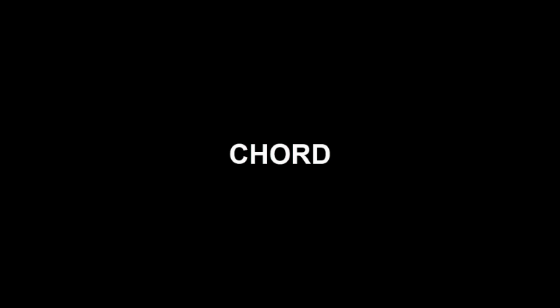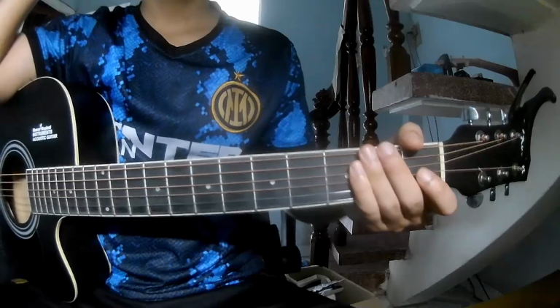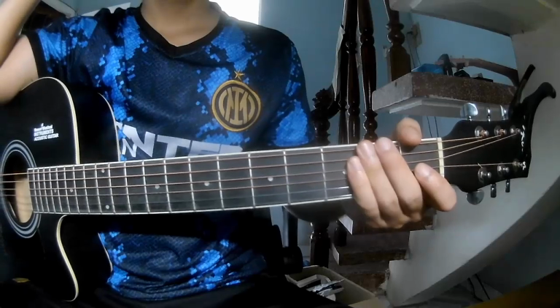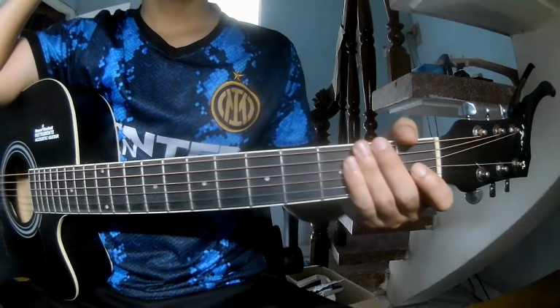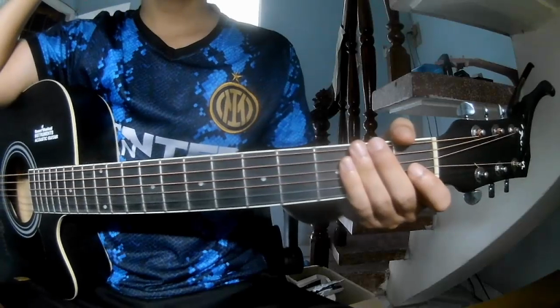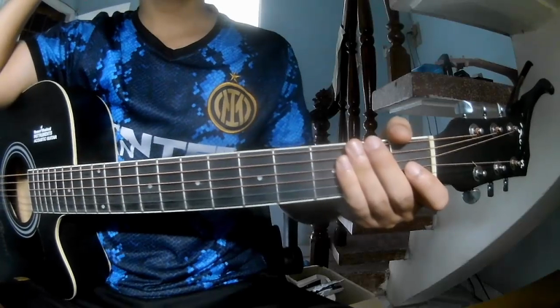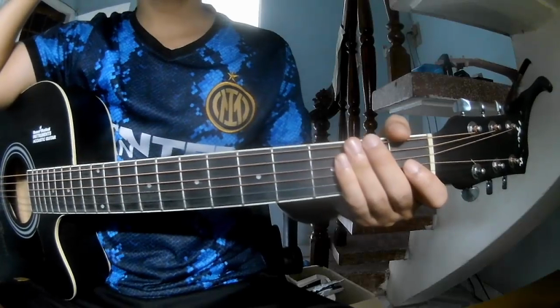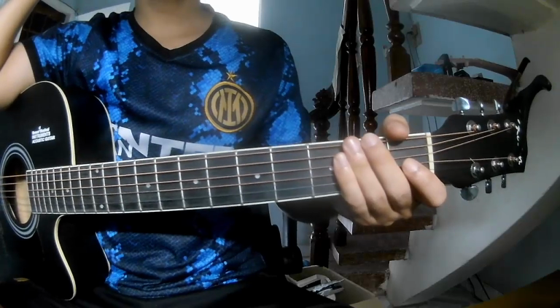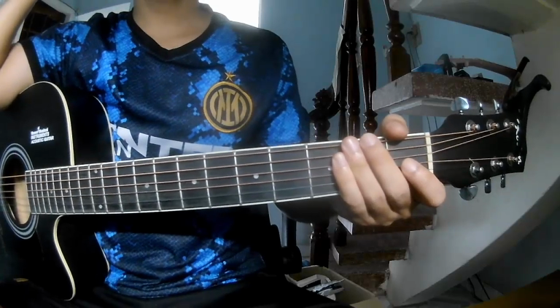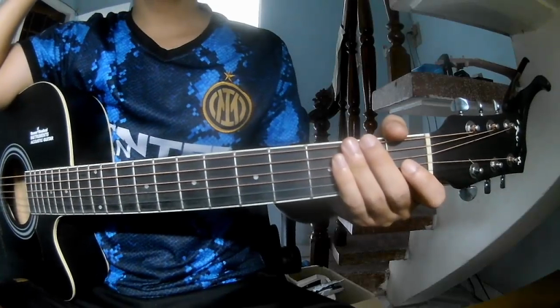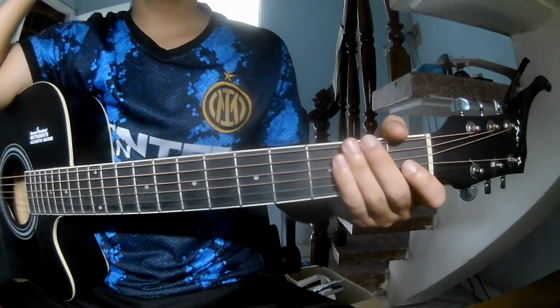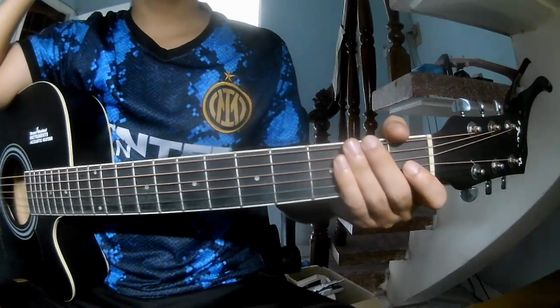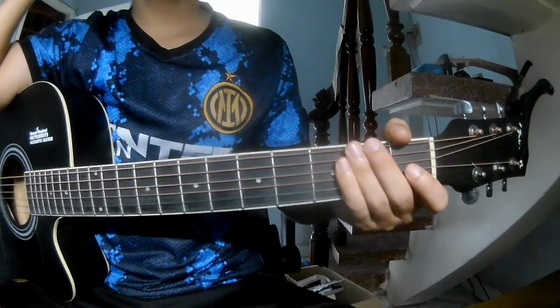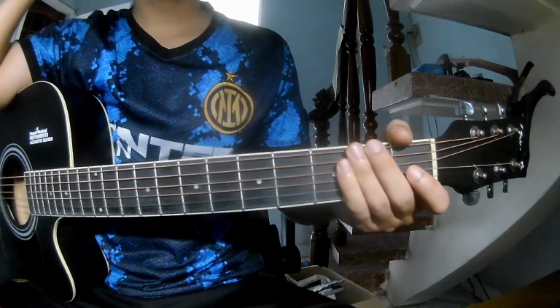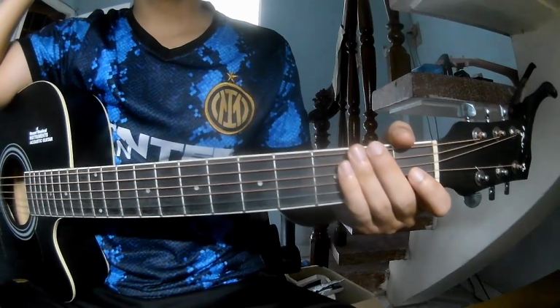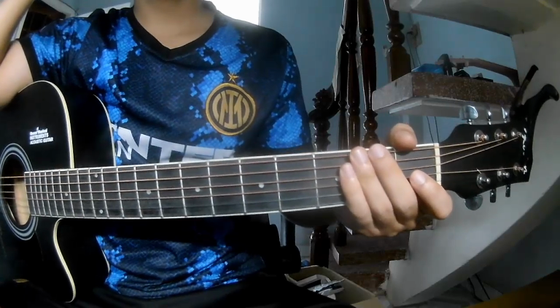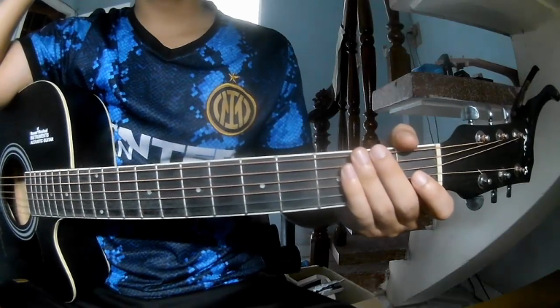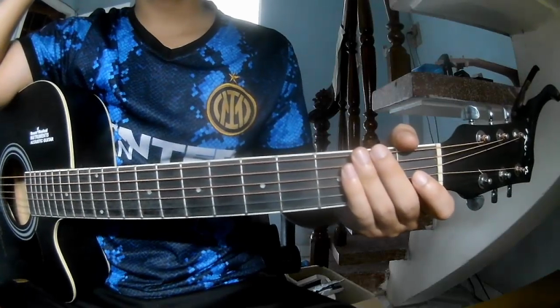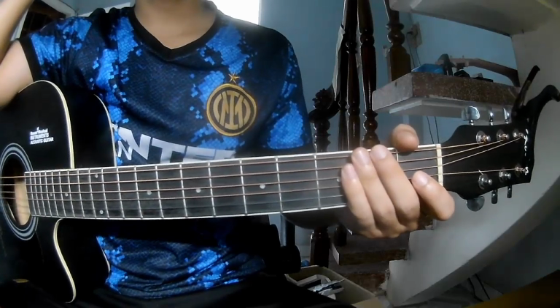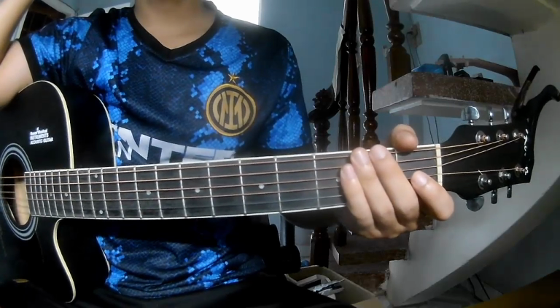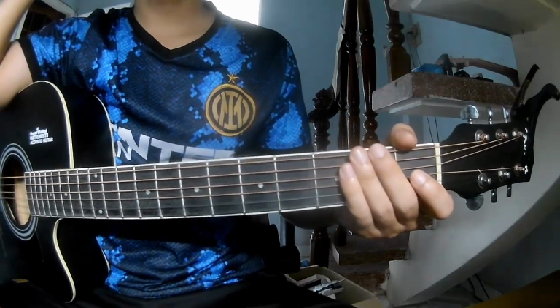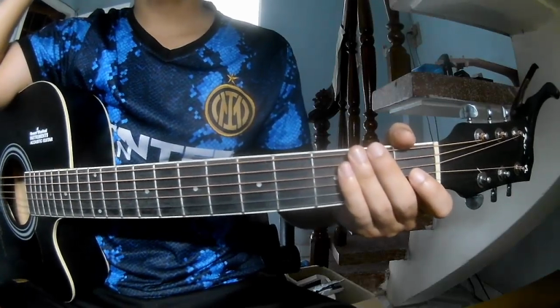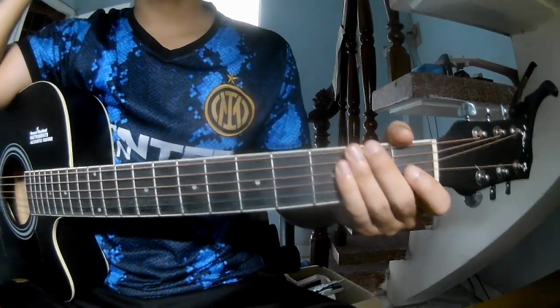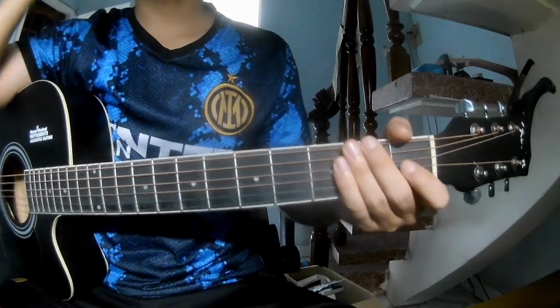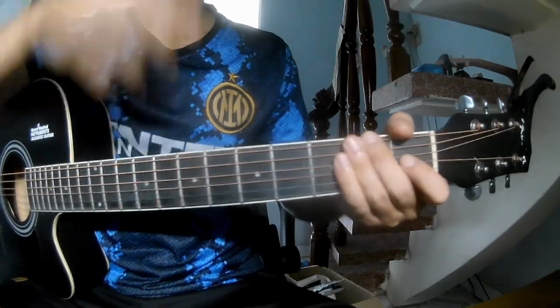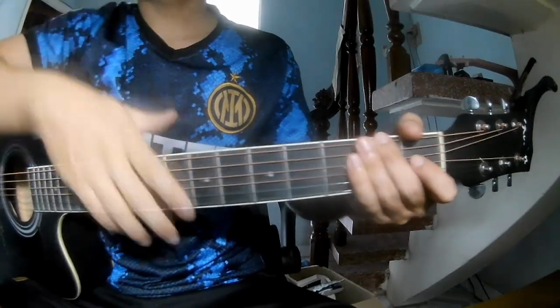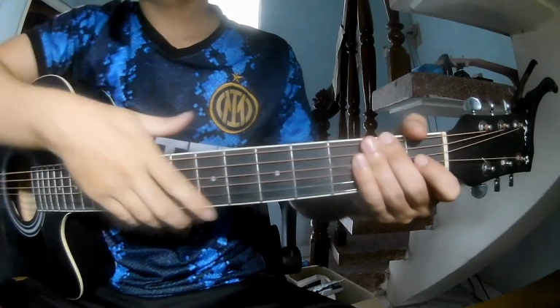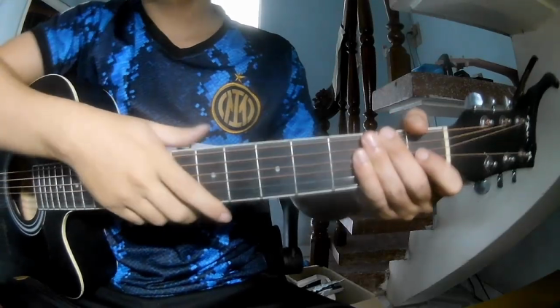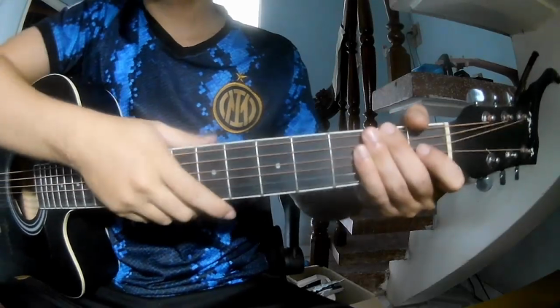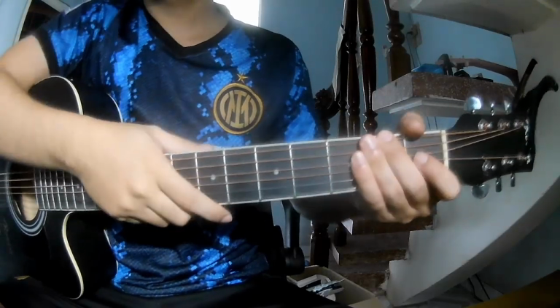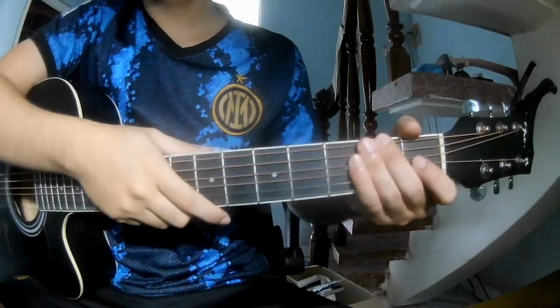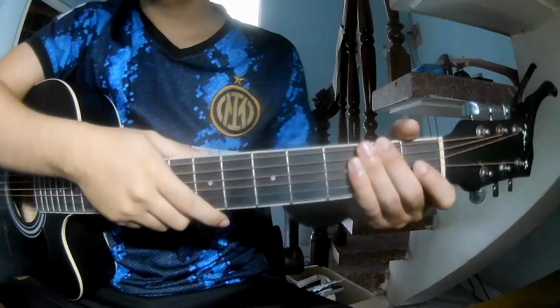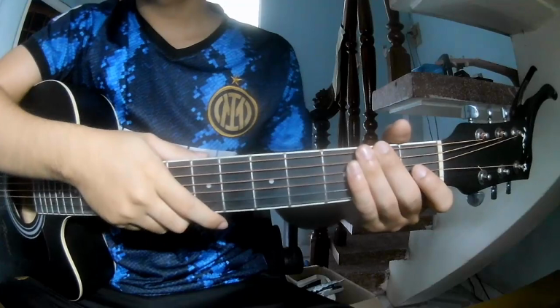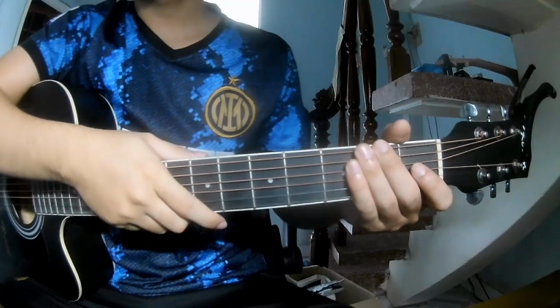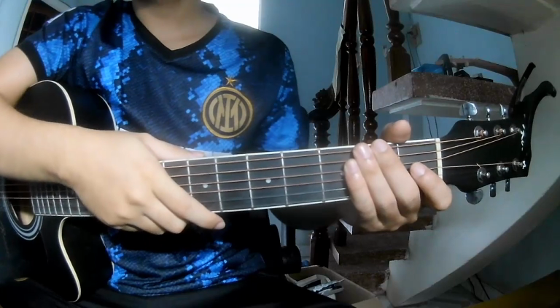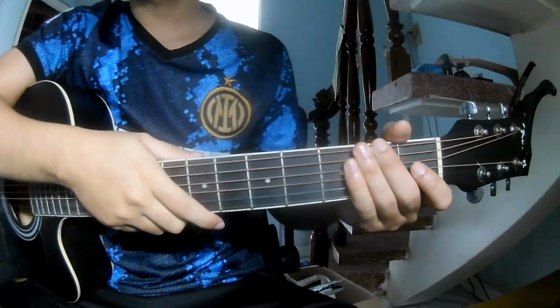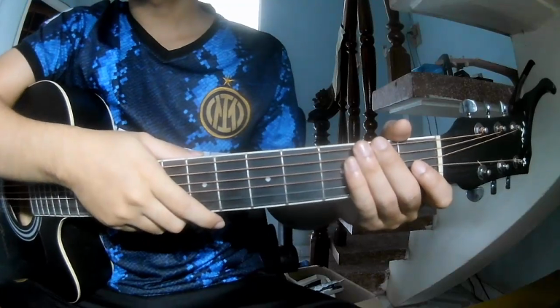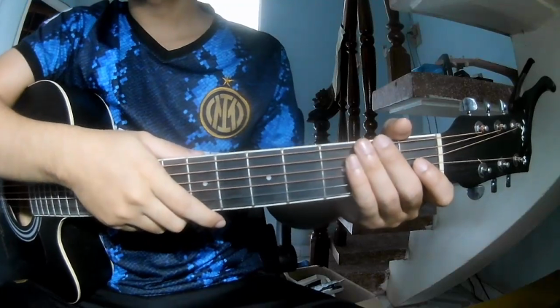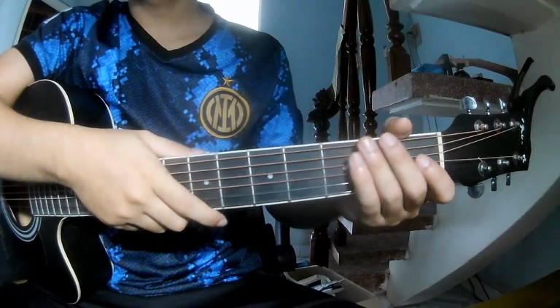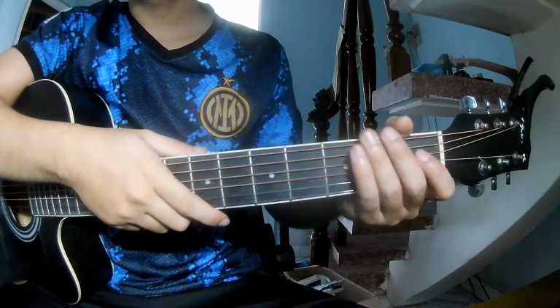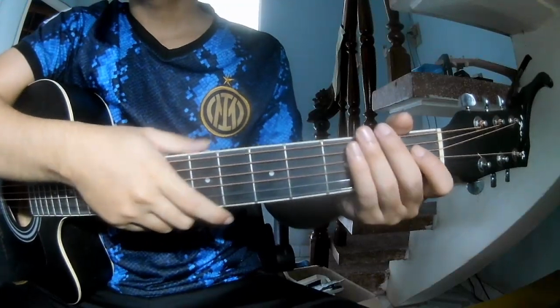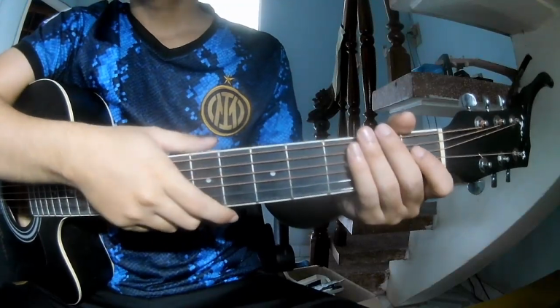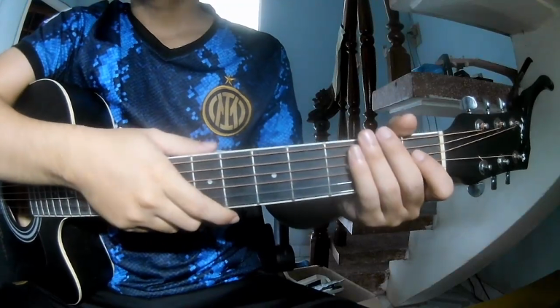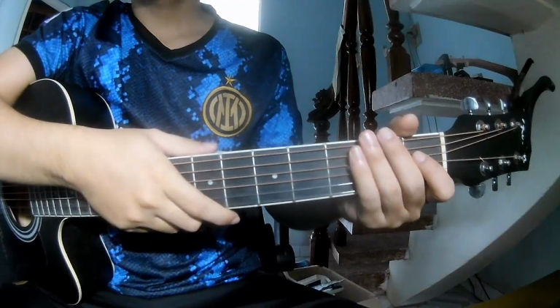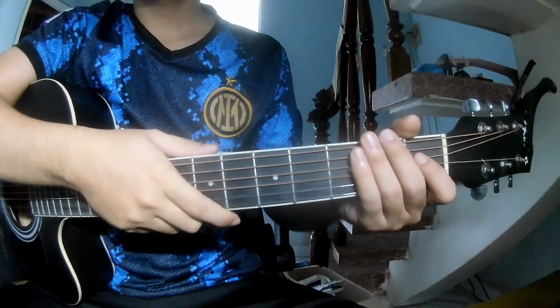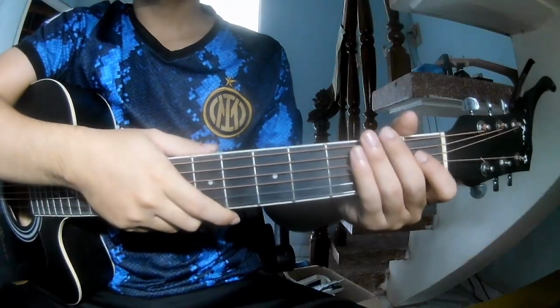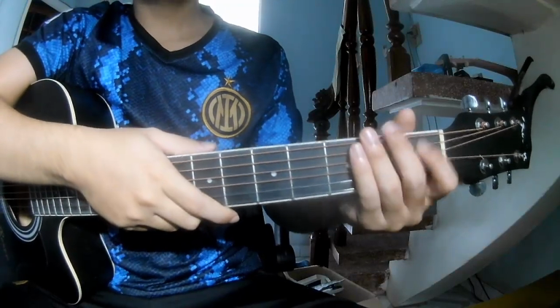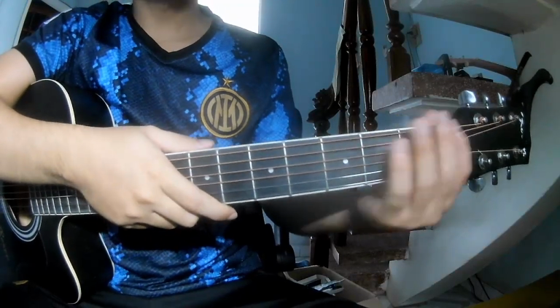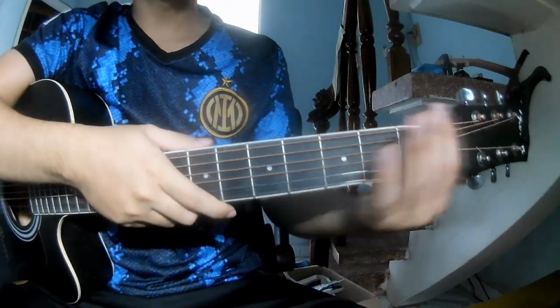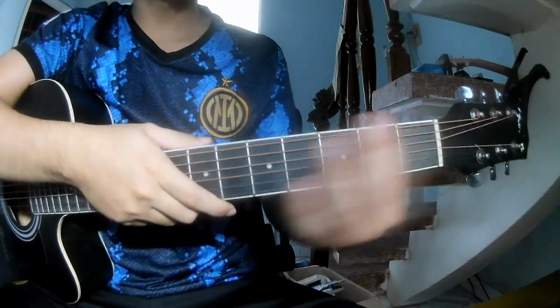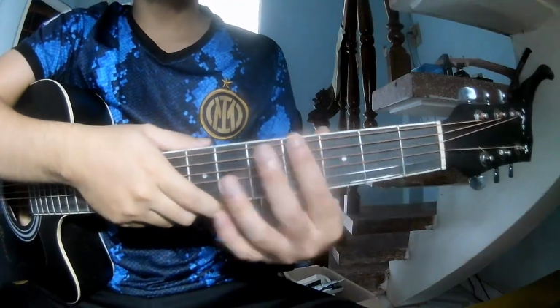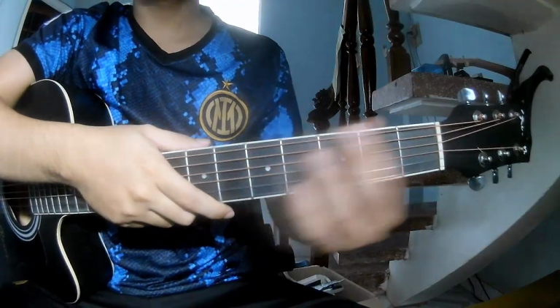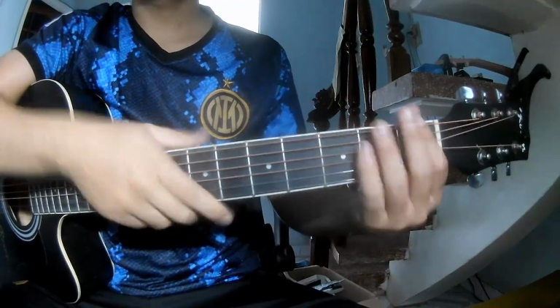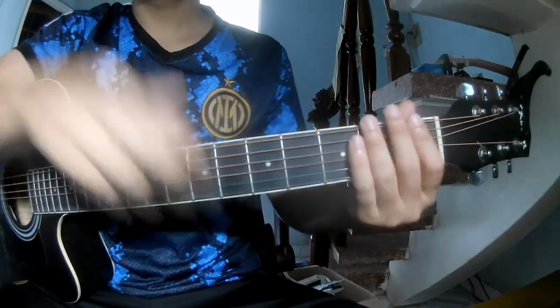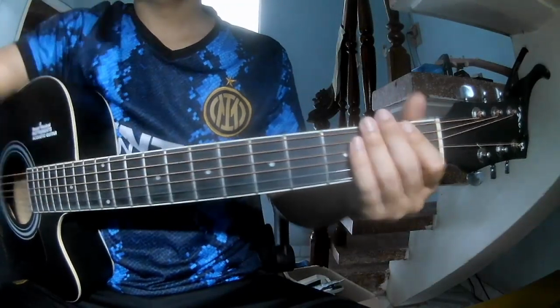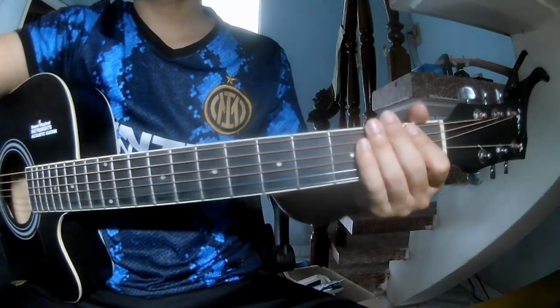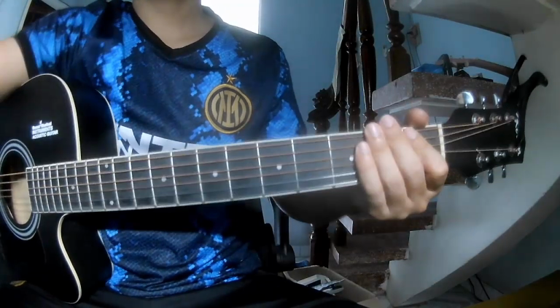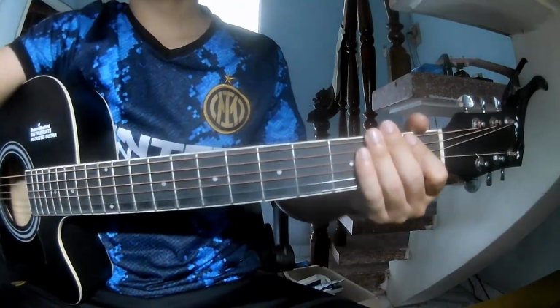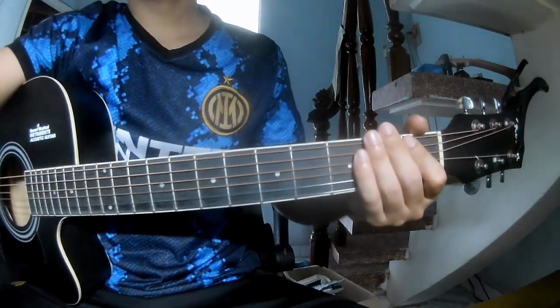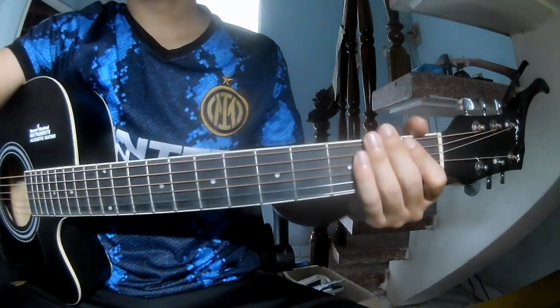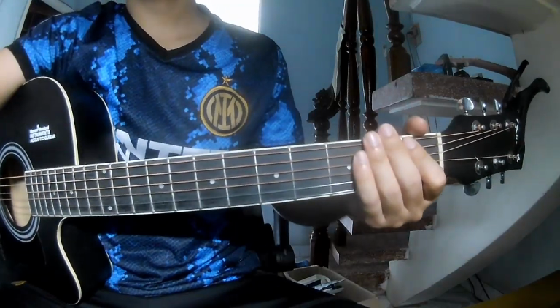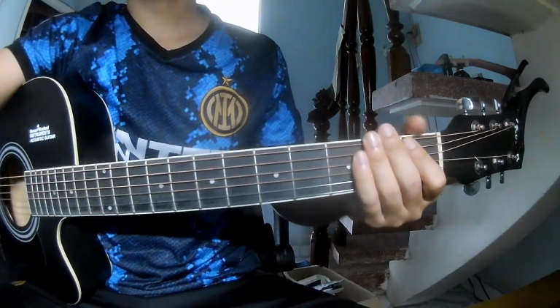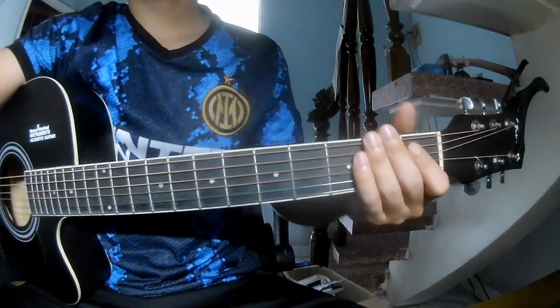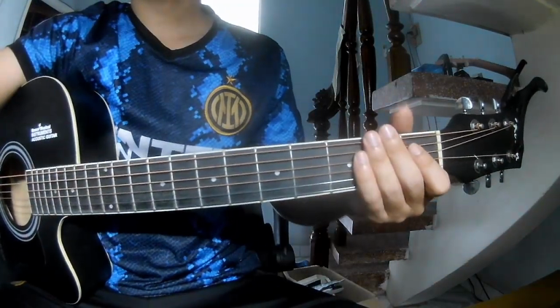Hi everyone, today we see how to play guitar. Dance With Me by Brian Olin. First, just know she can work, so call out this song.